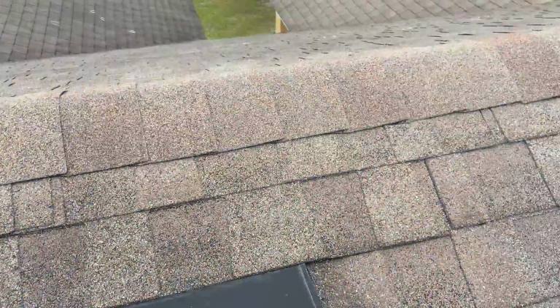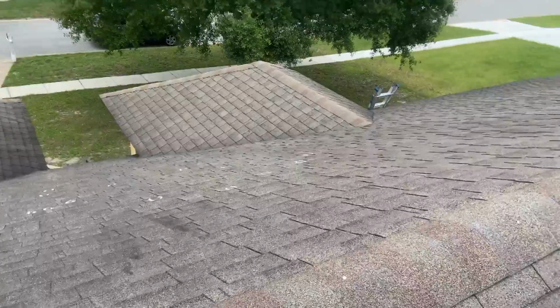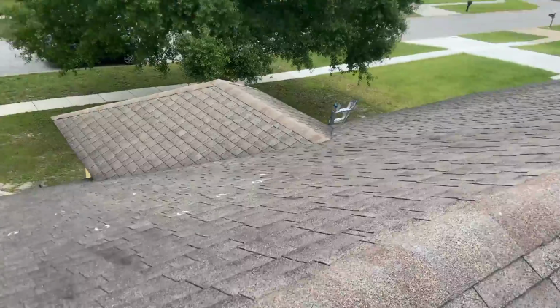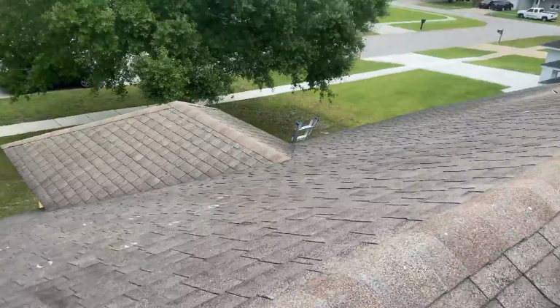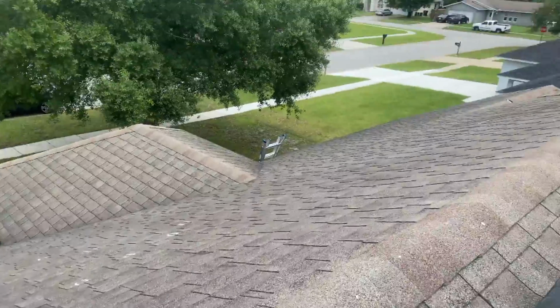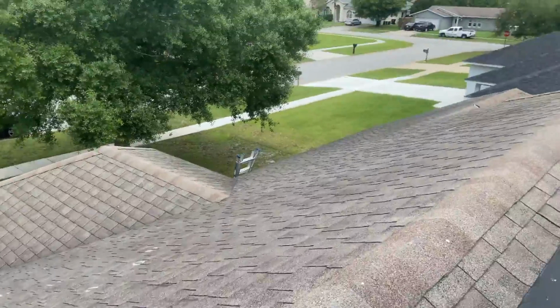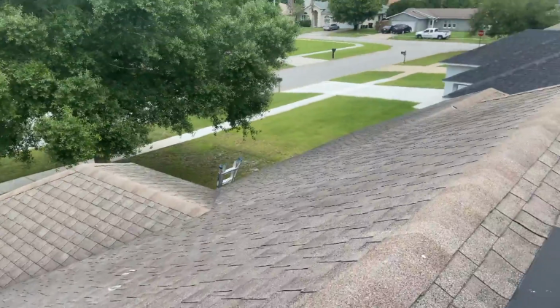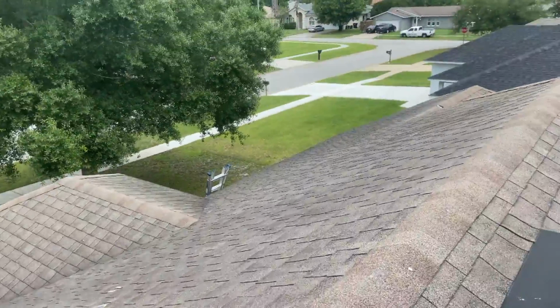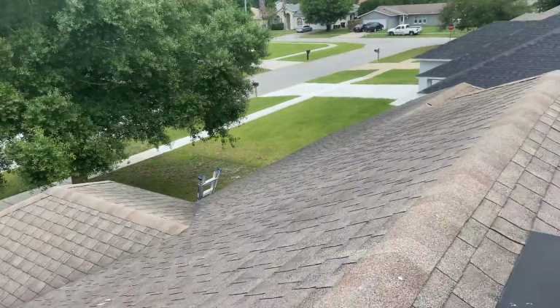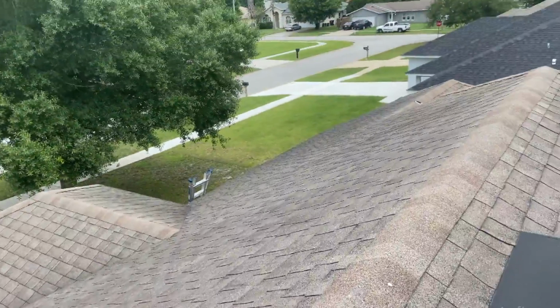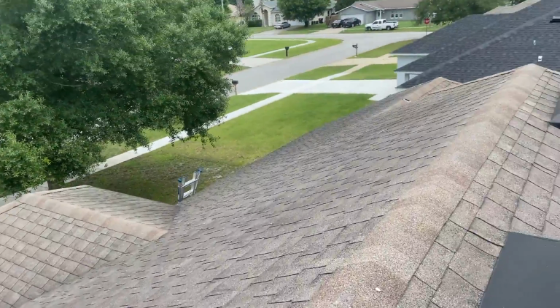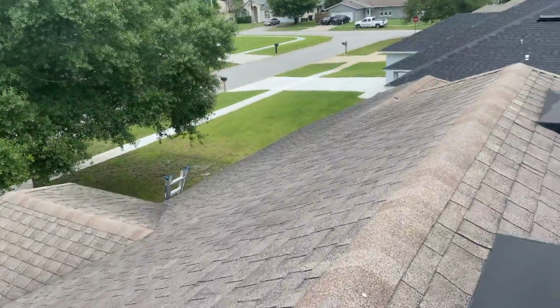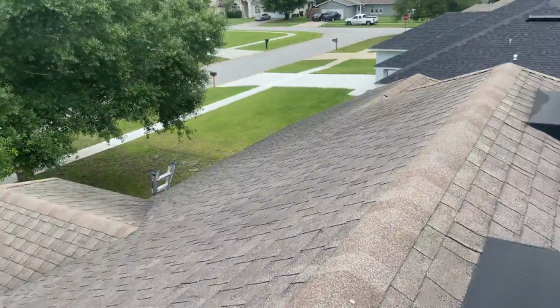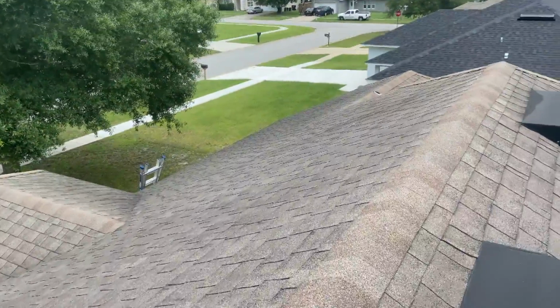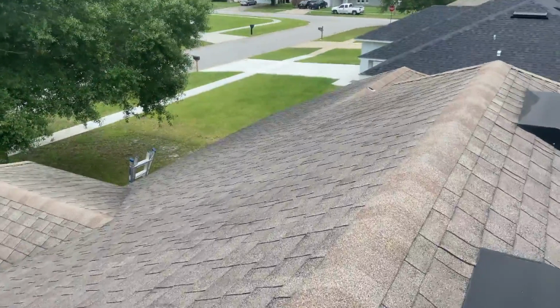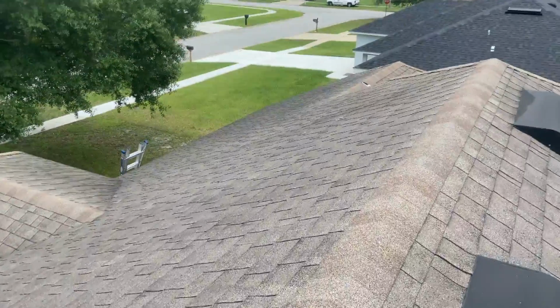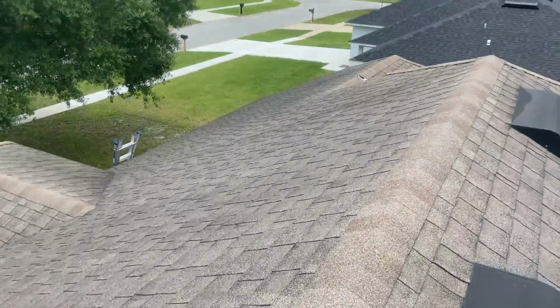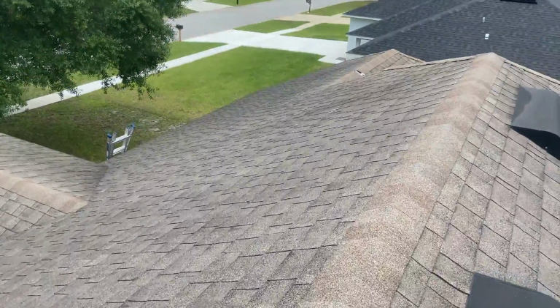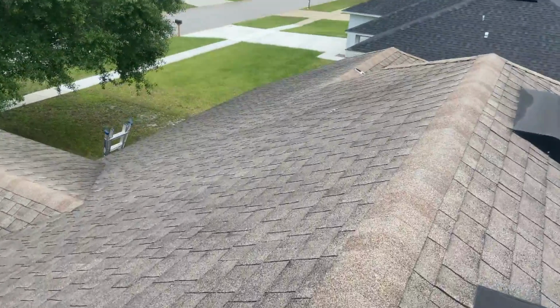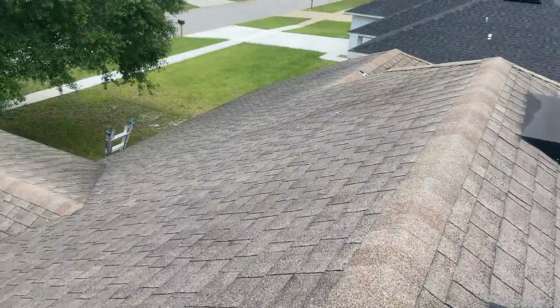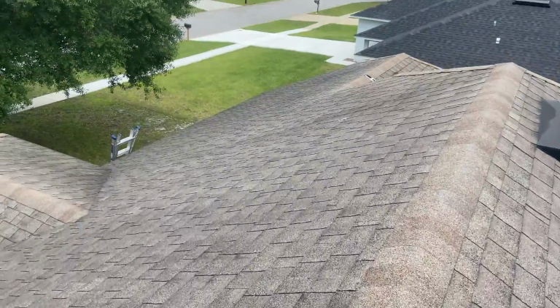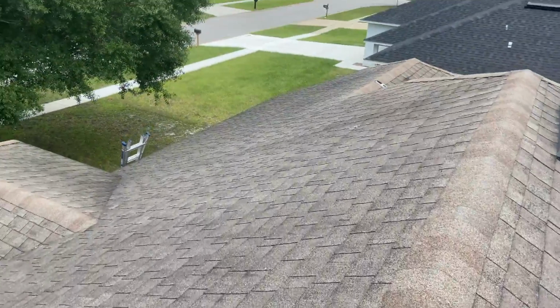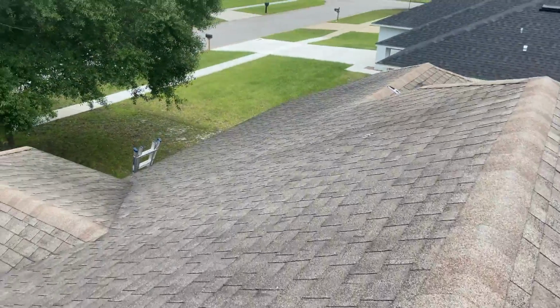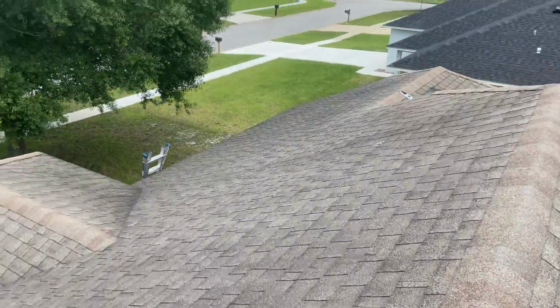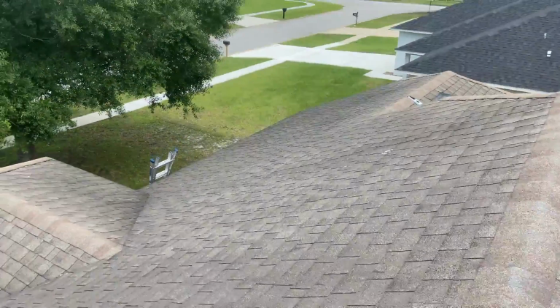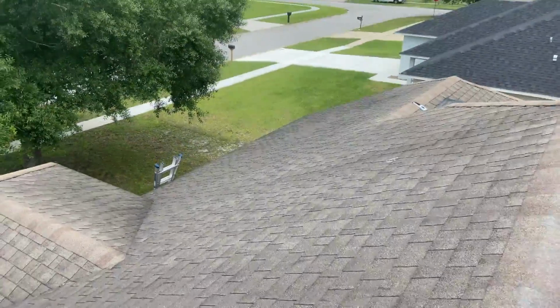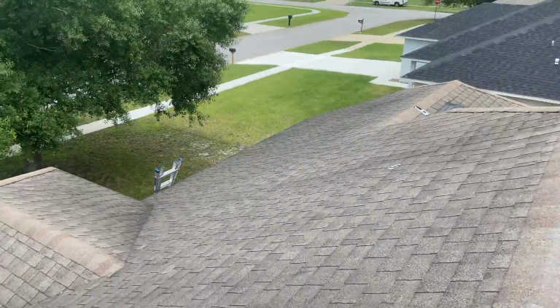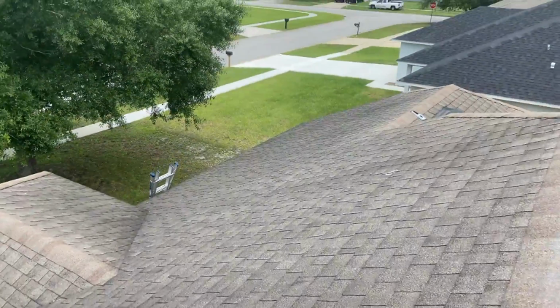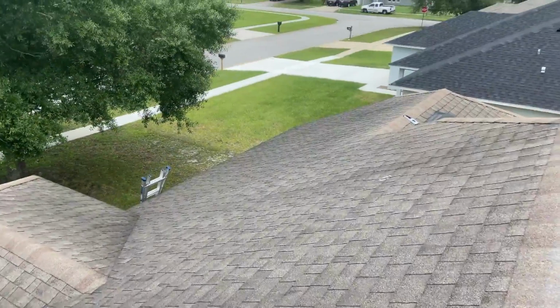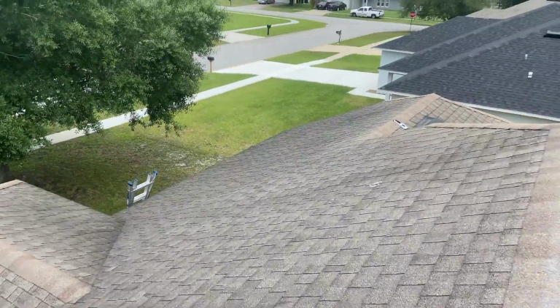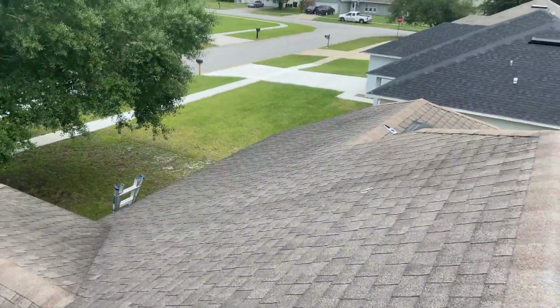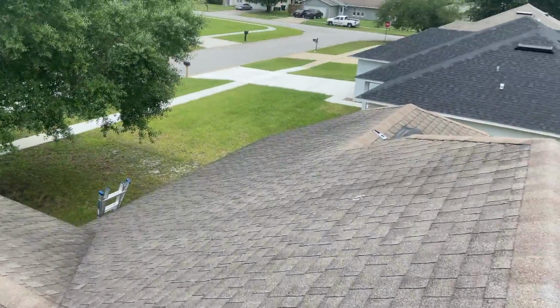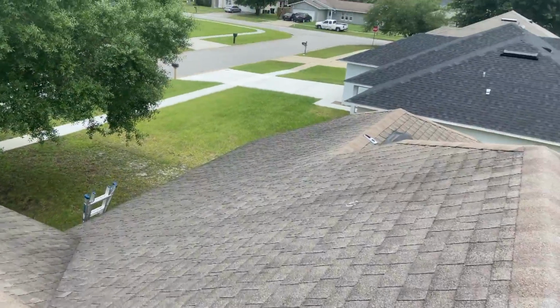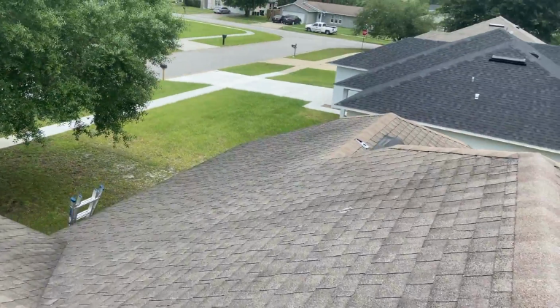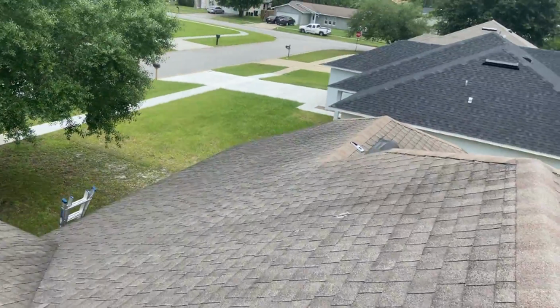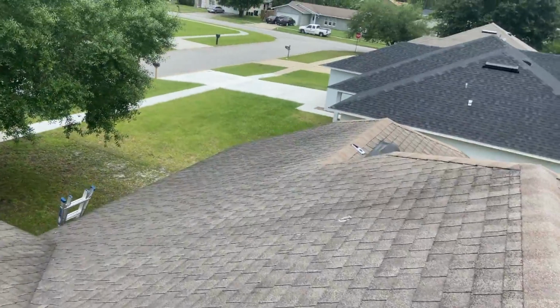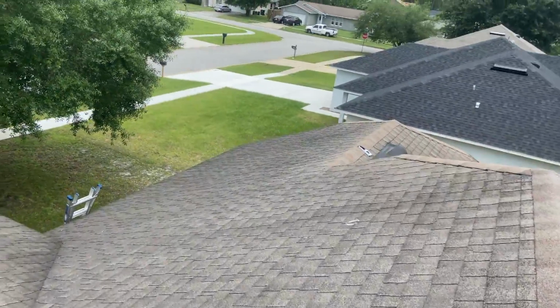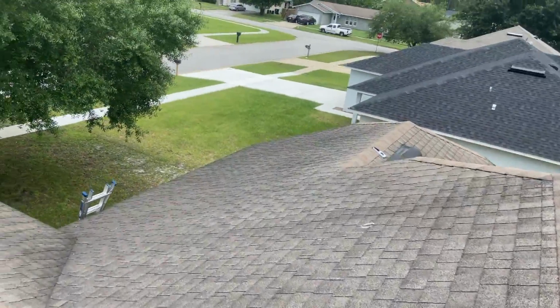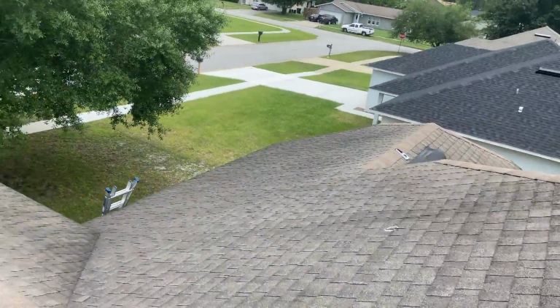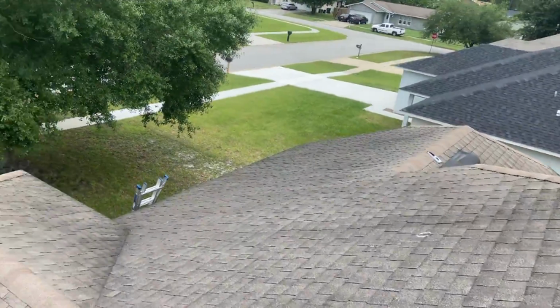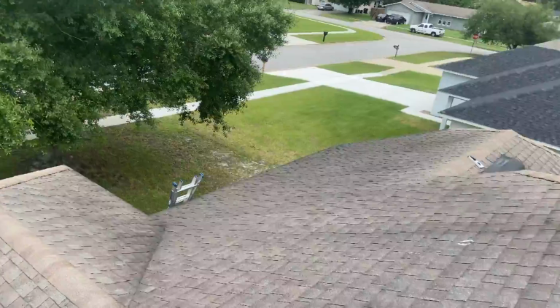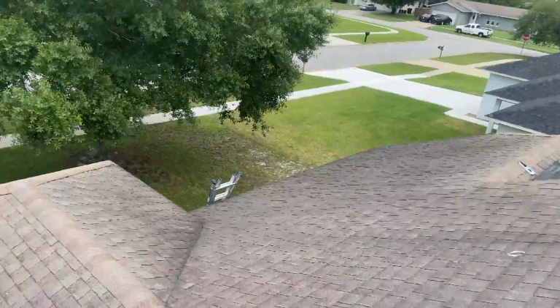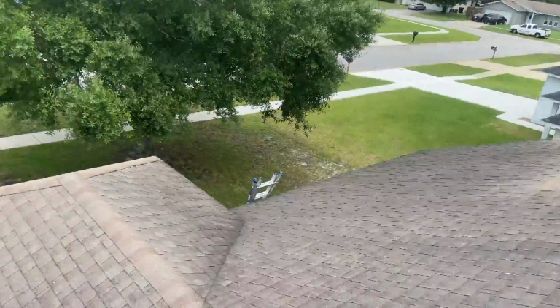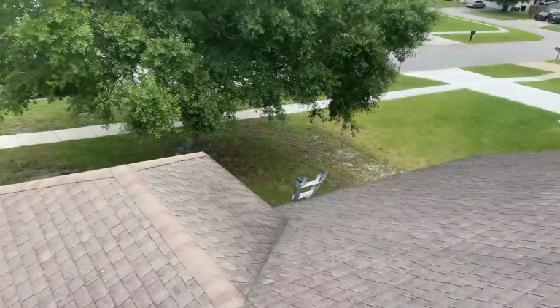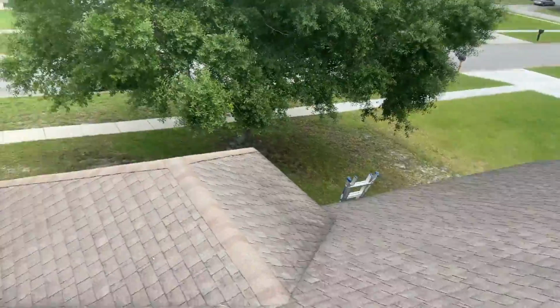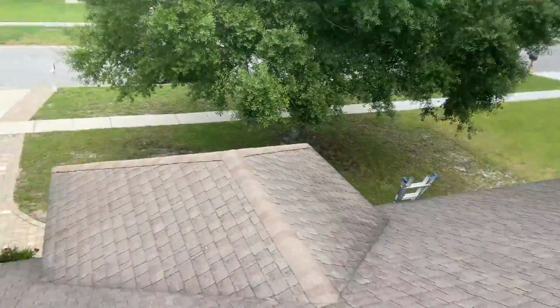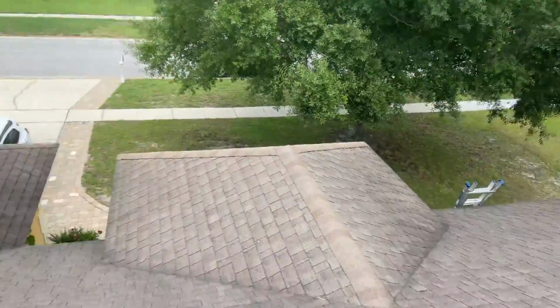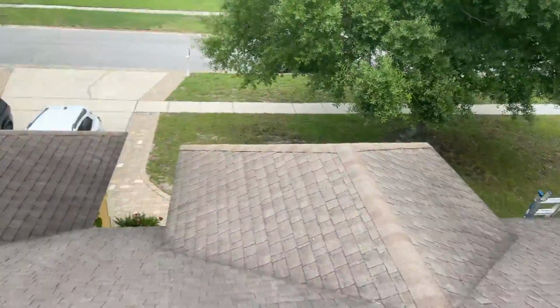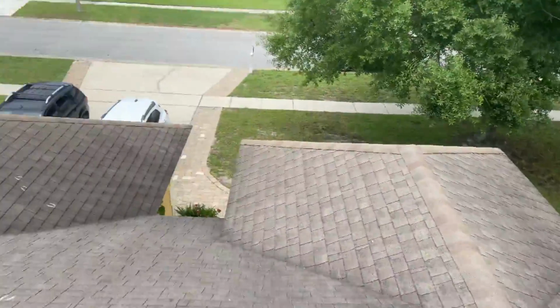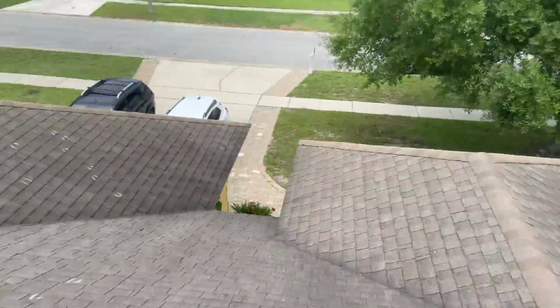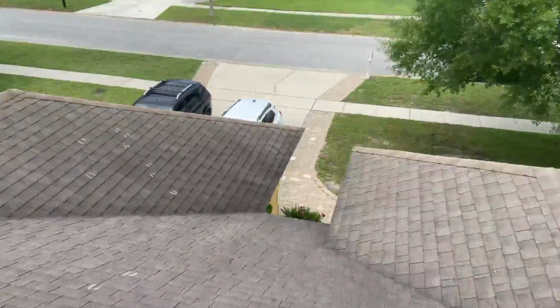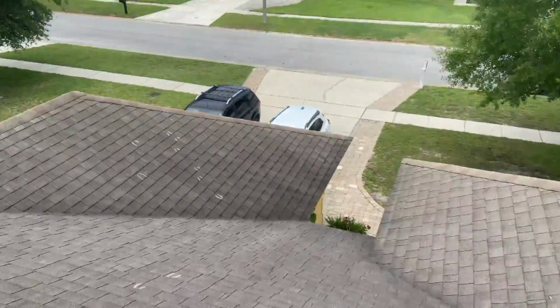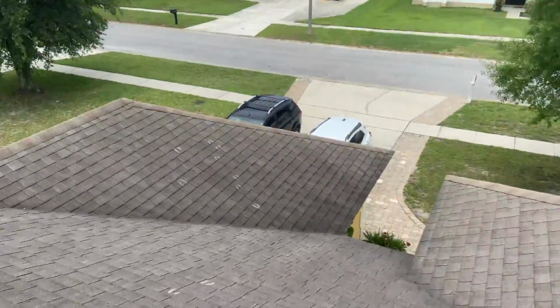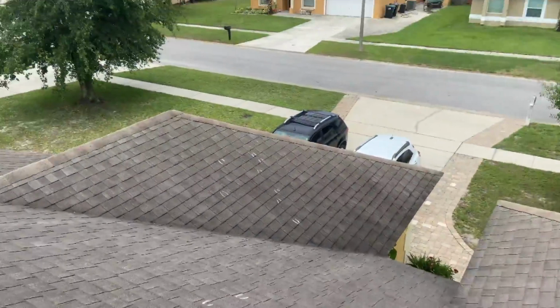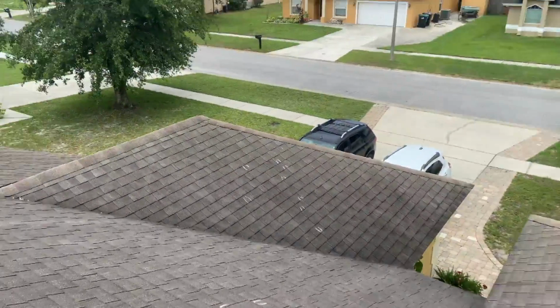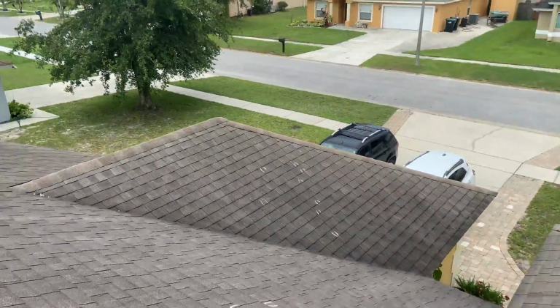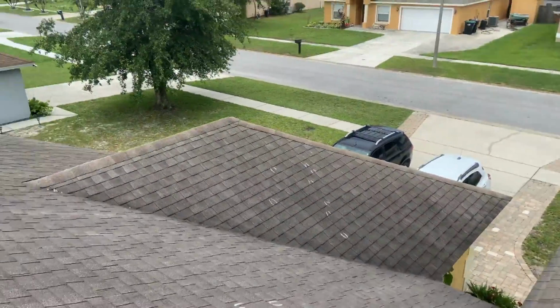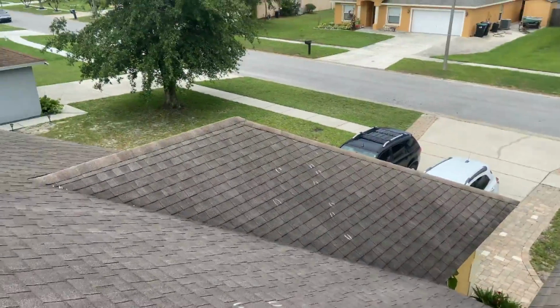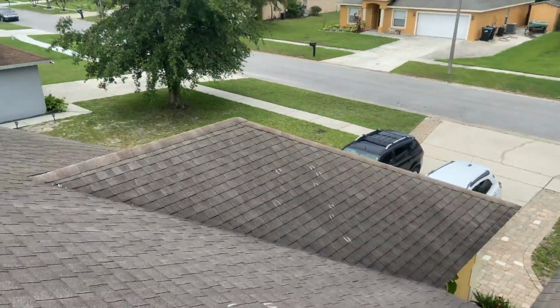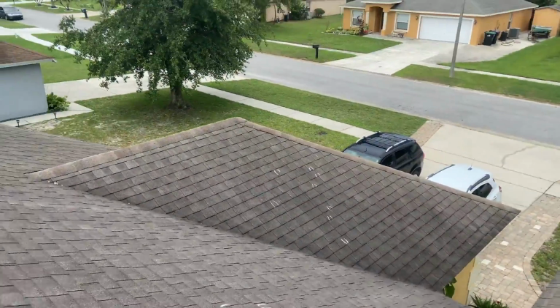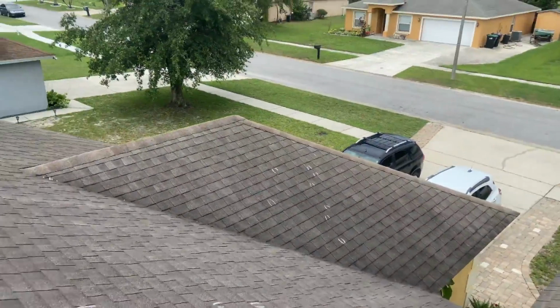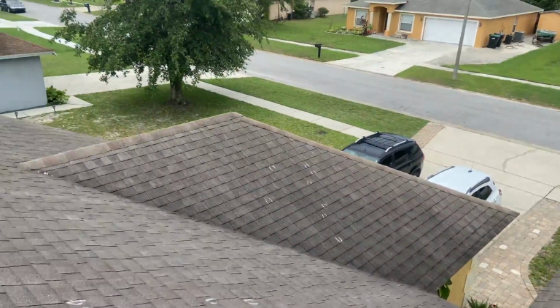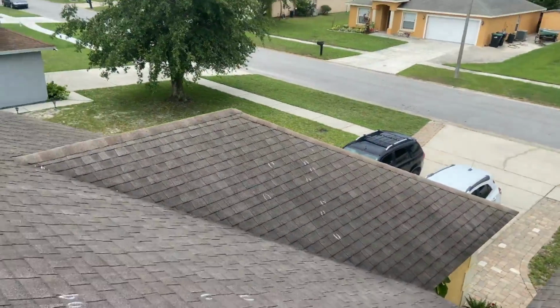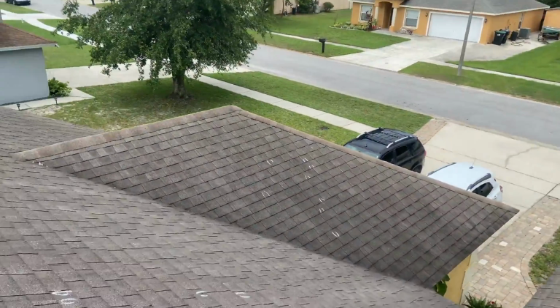On the front side of the house, same thing — did a little test square.